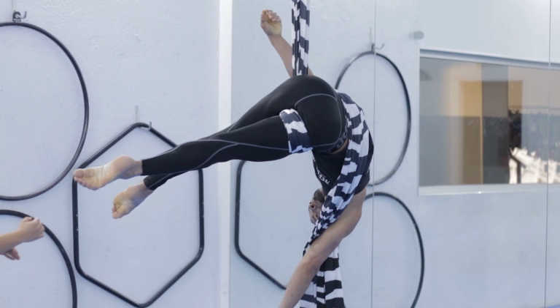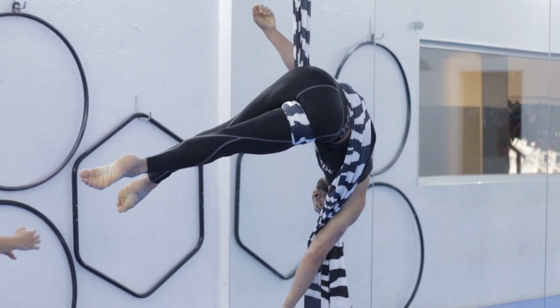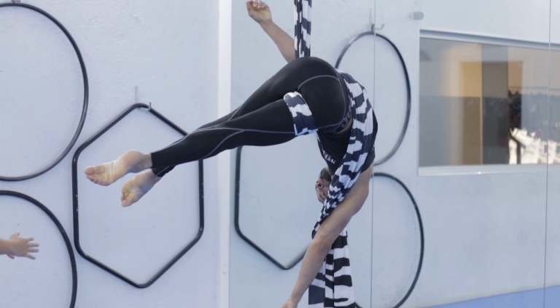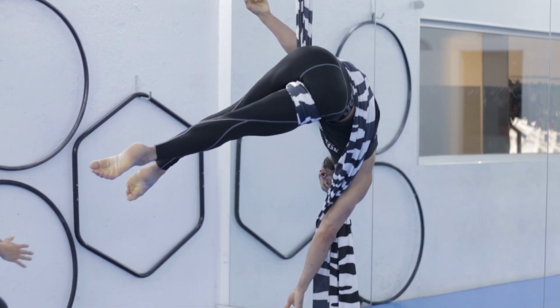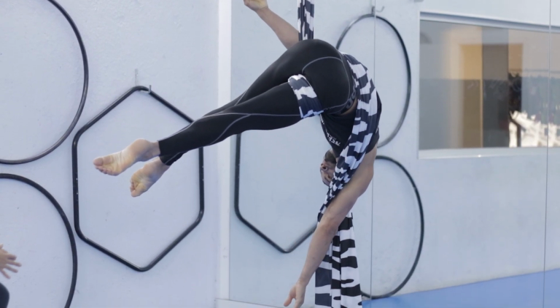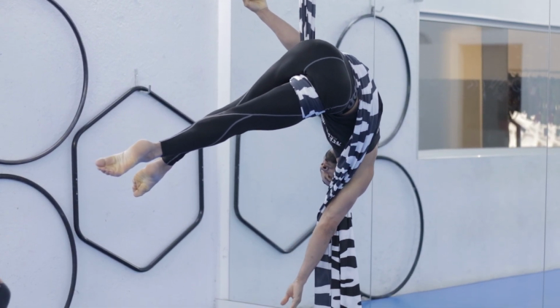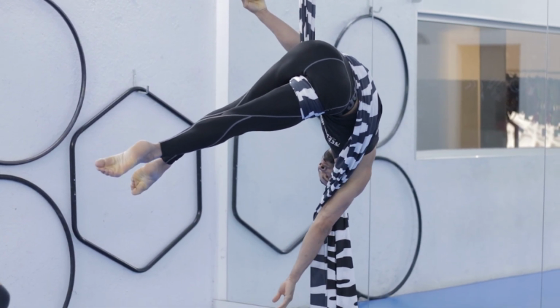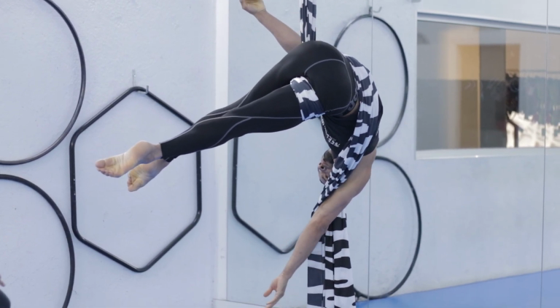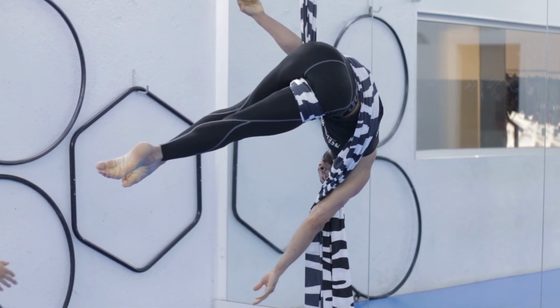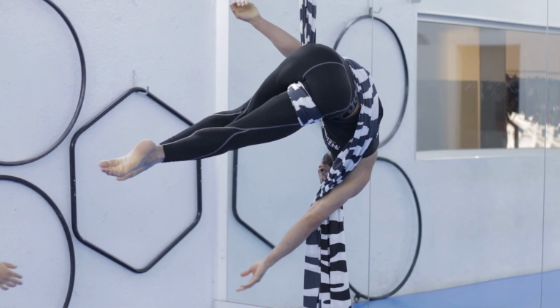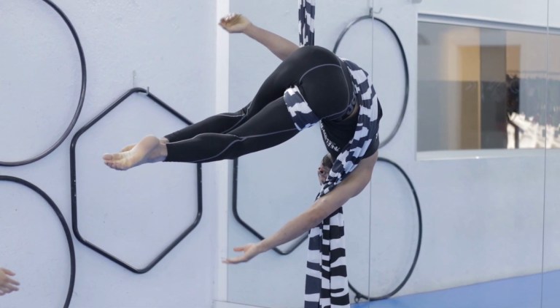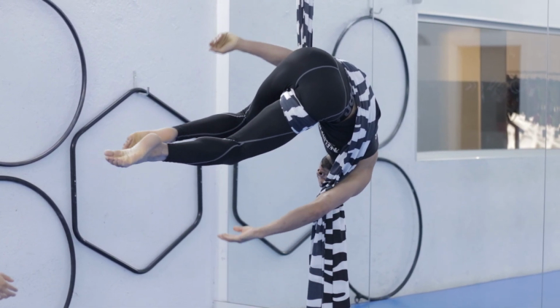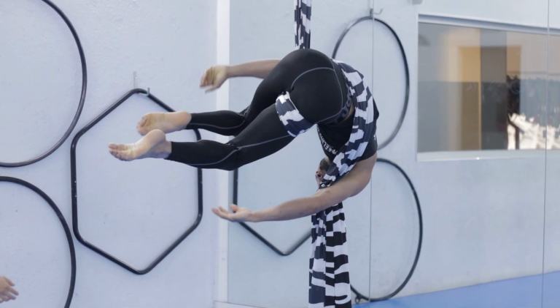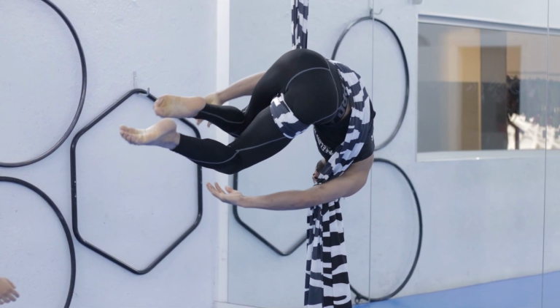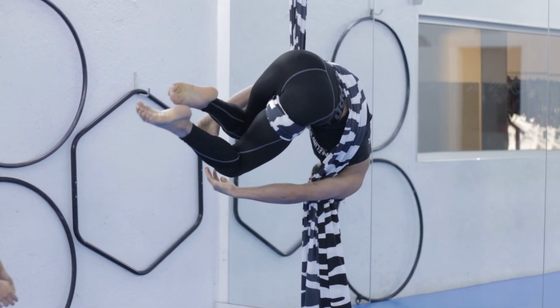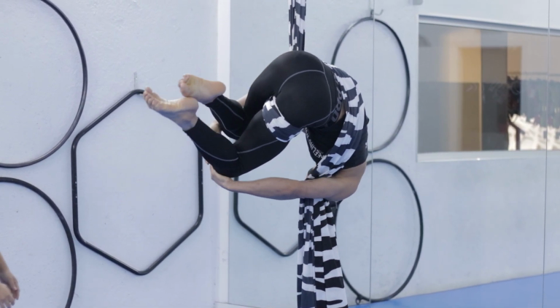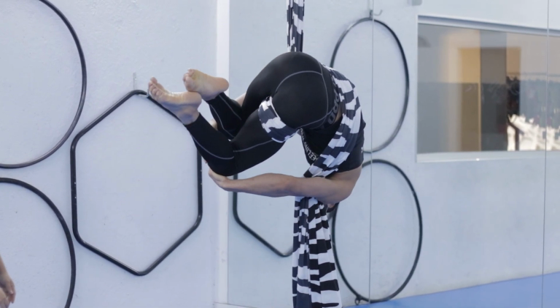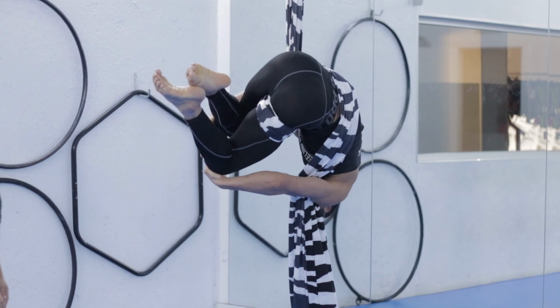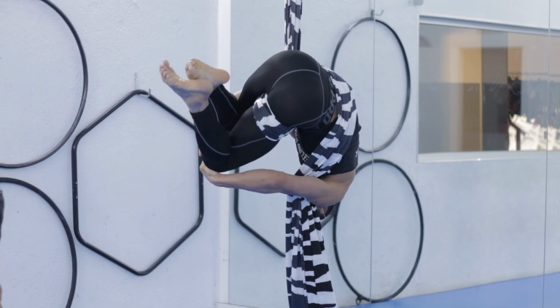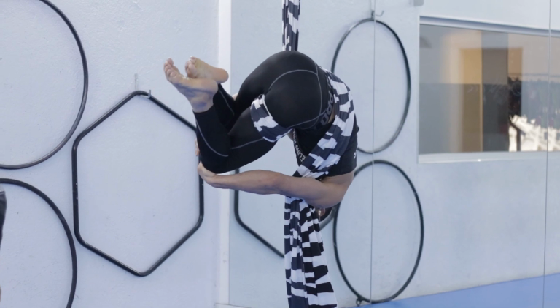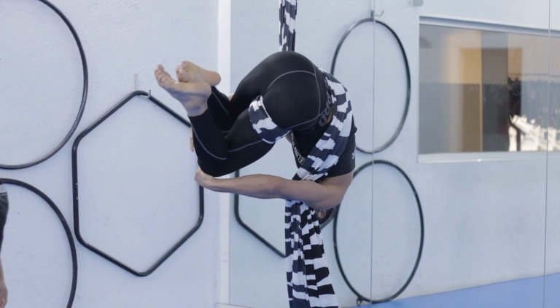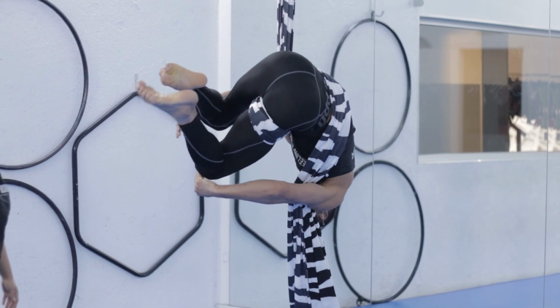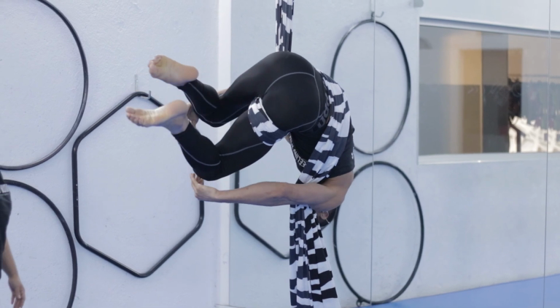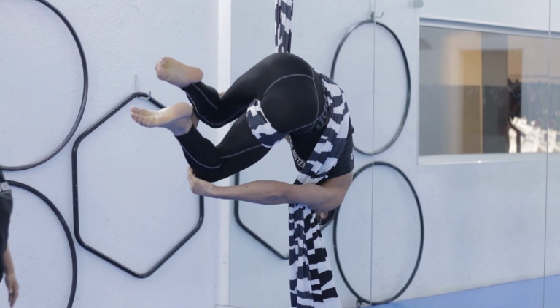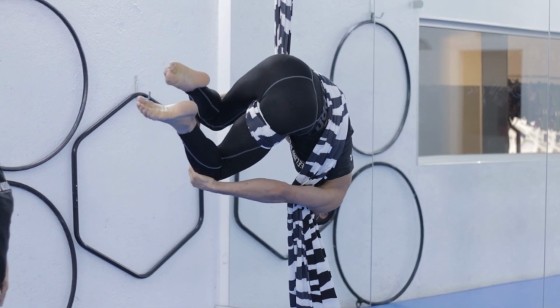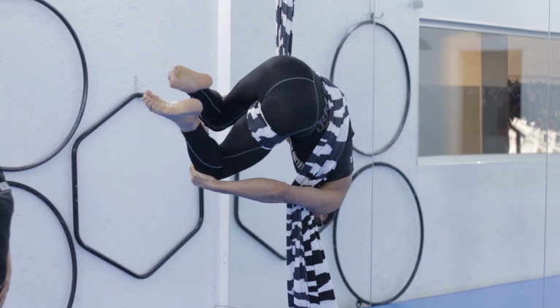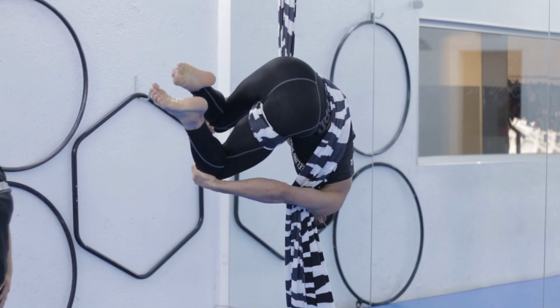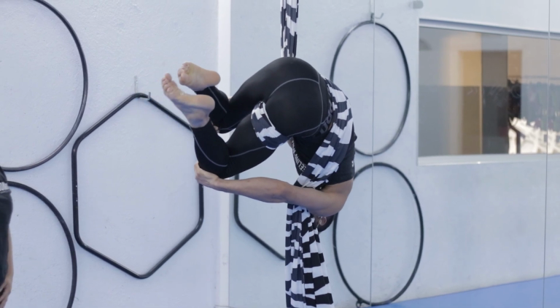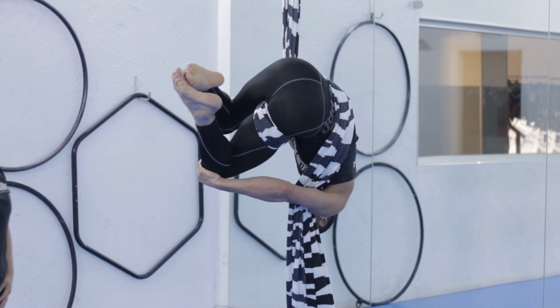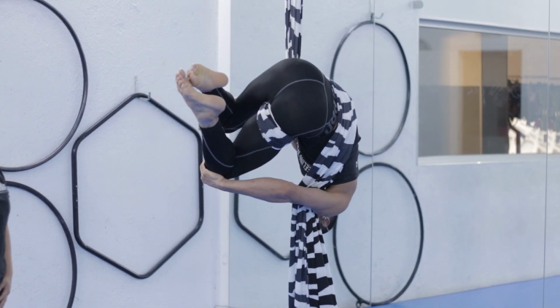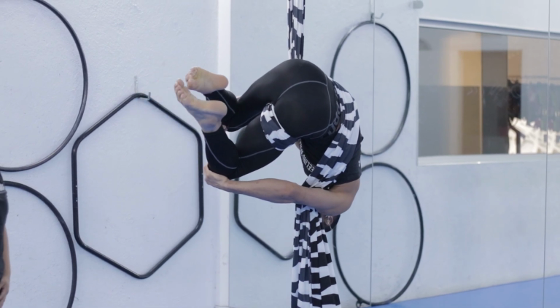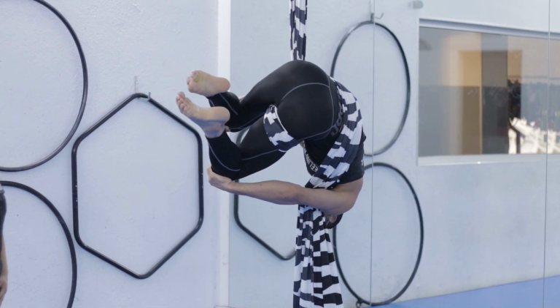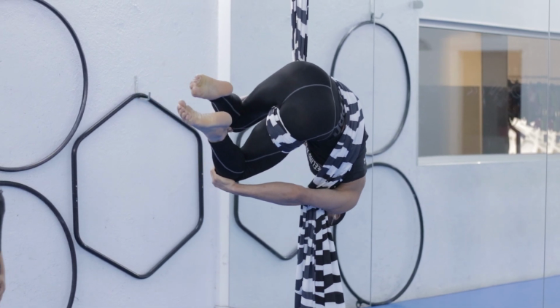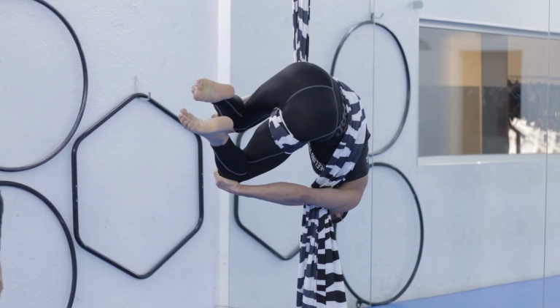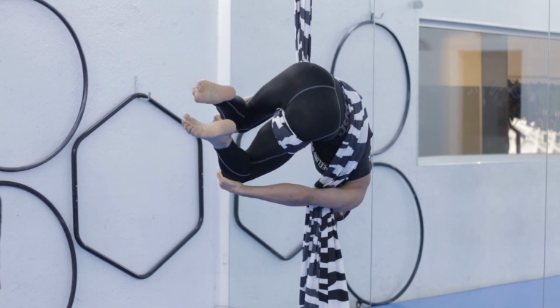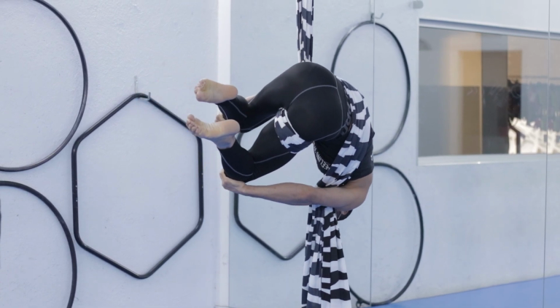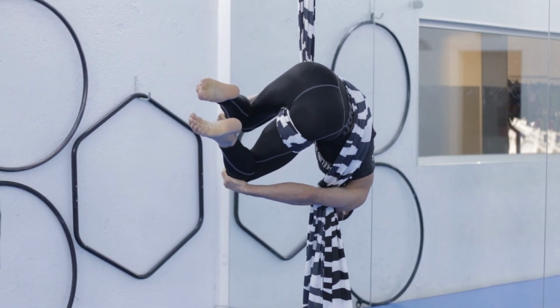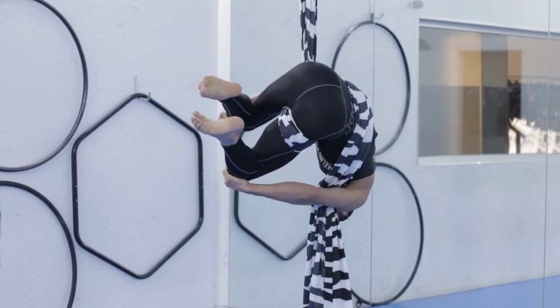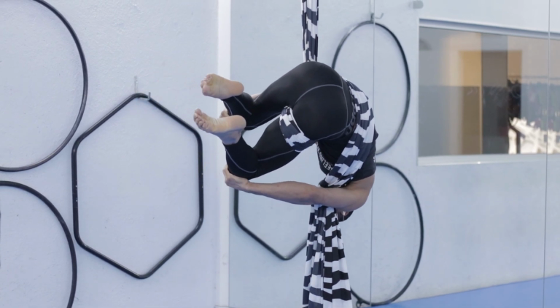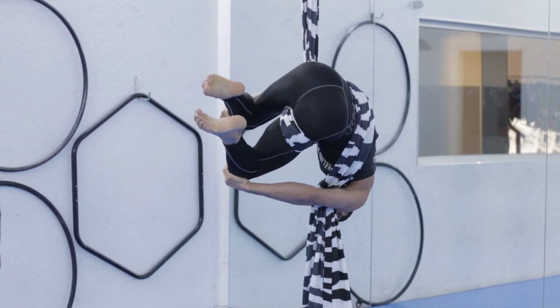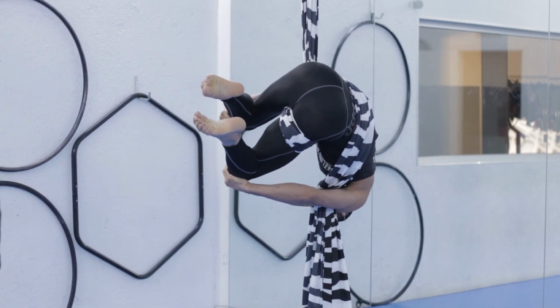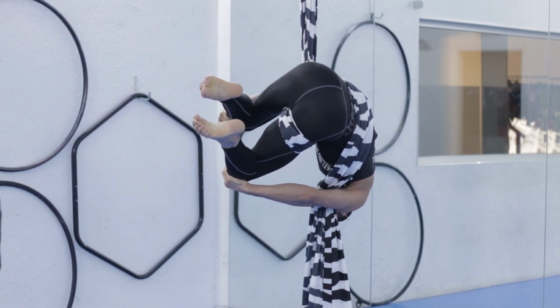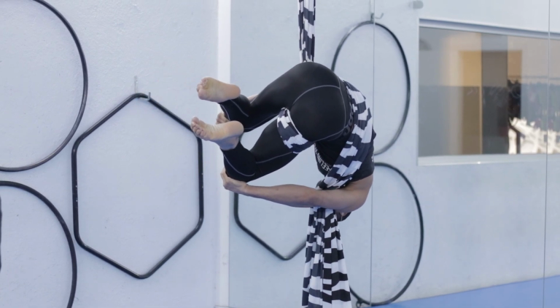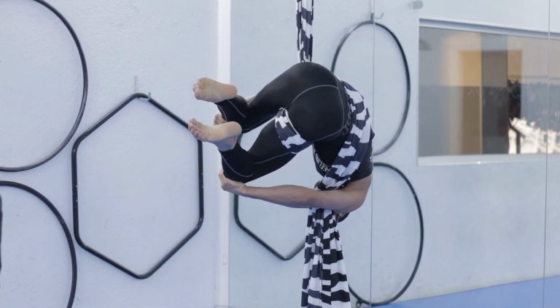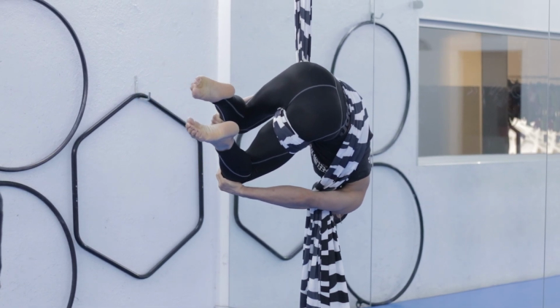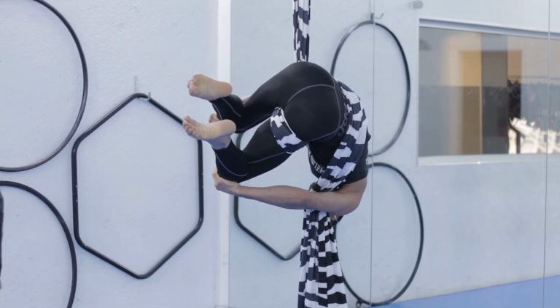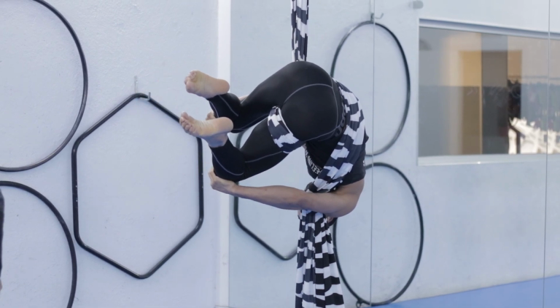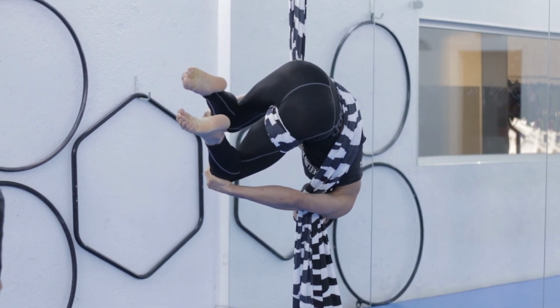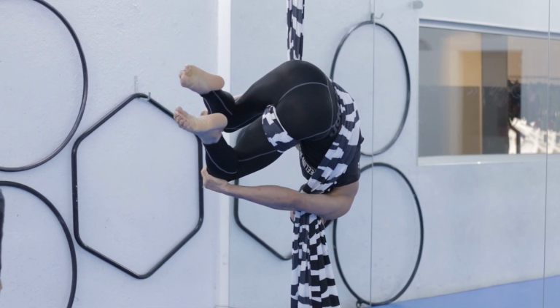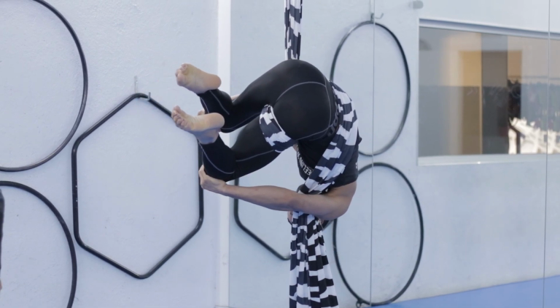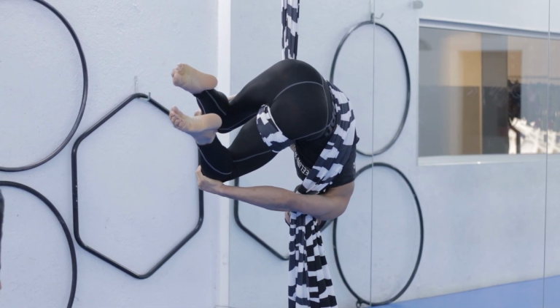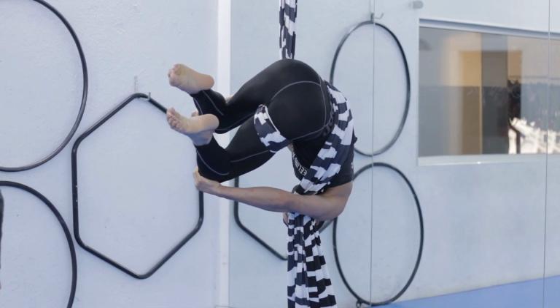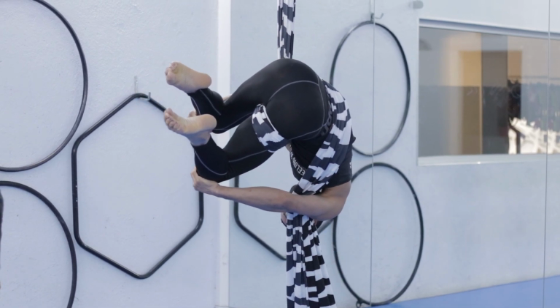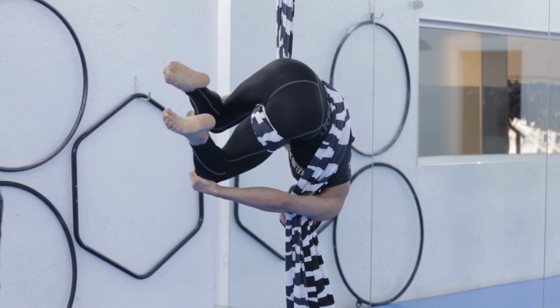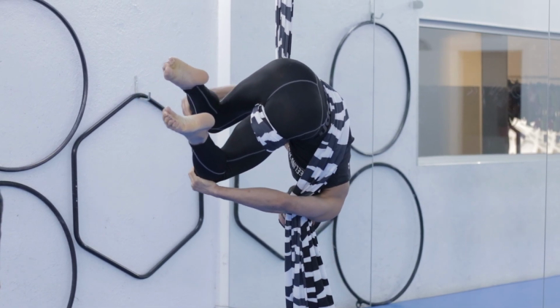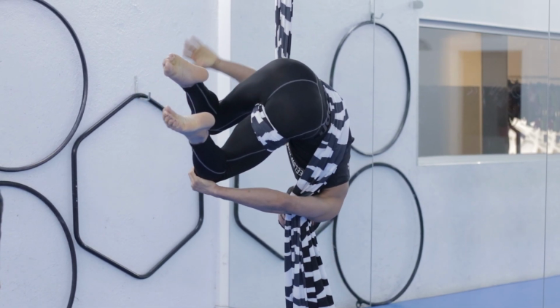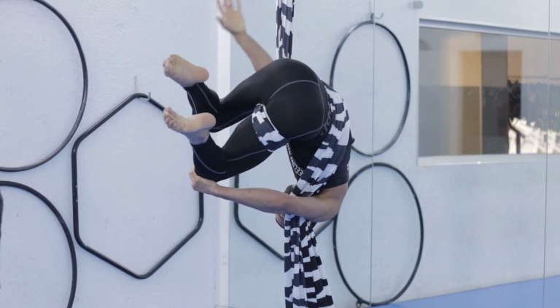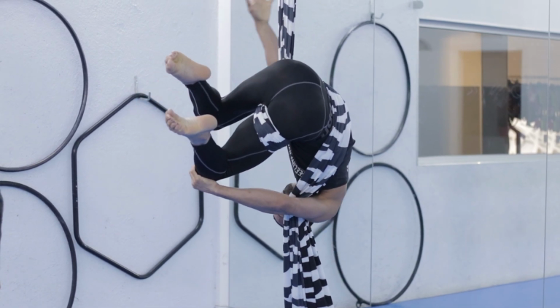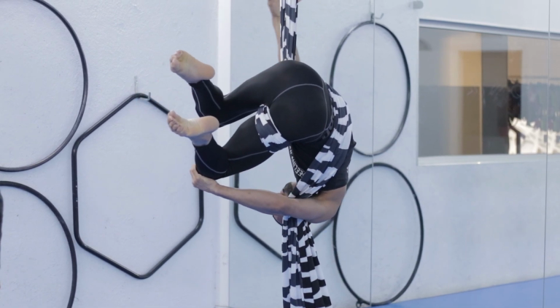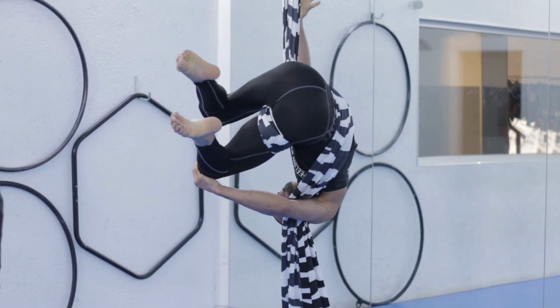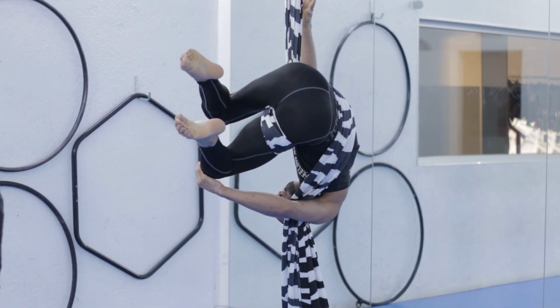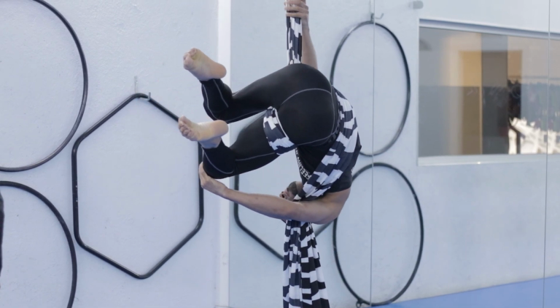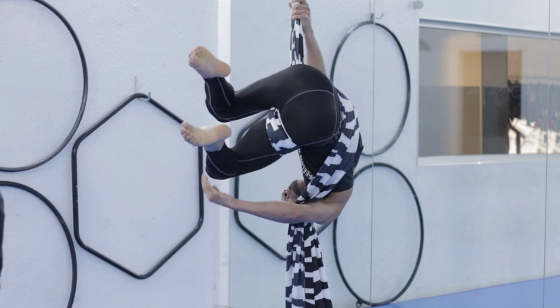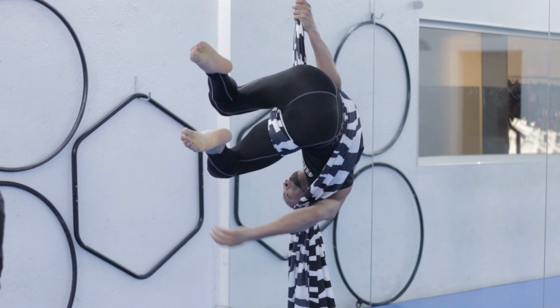Shift your weight to your right side and squeeze your knees together to create a secure lock, like this.